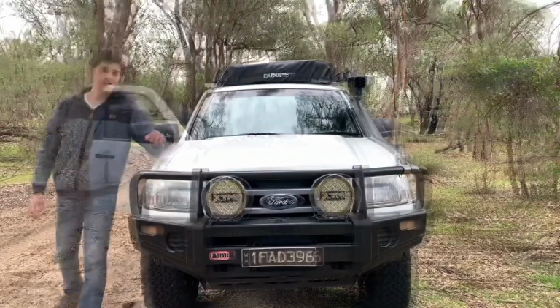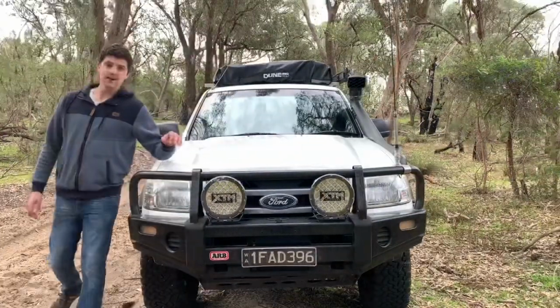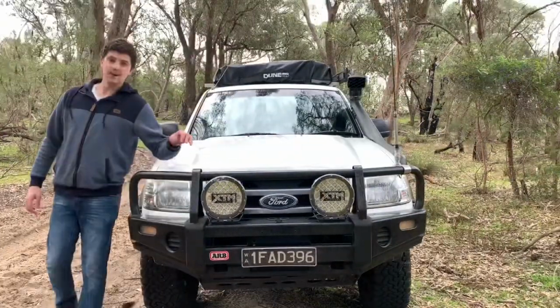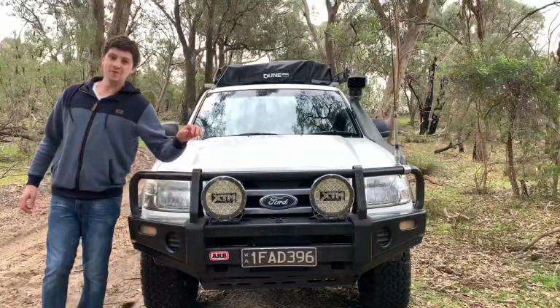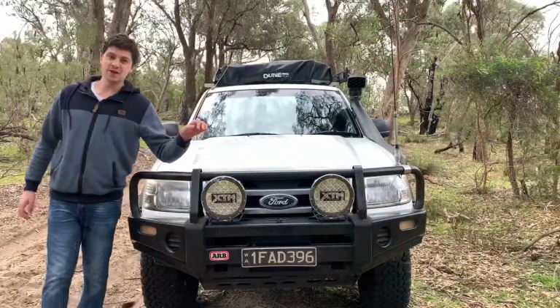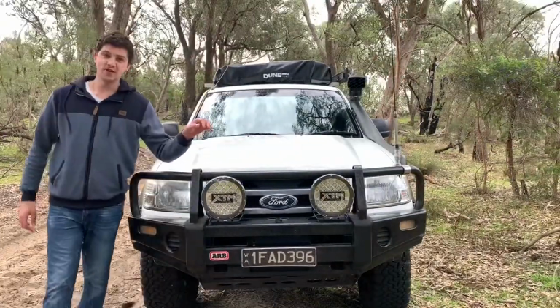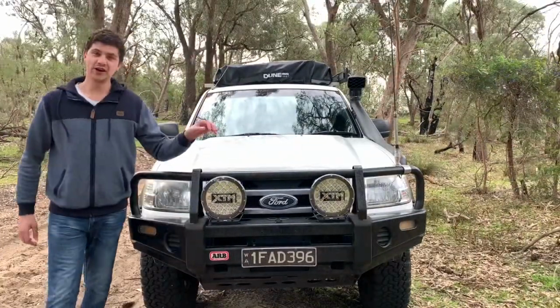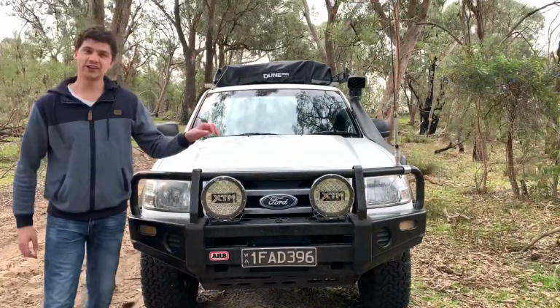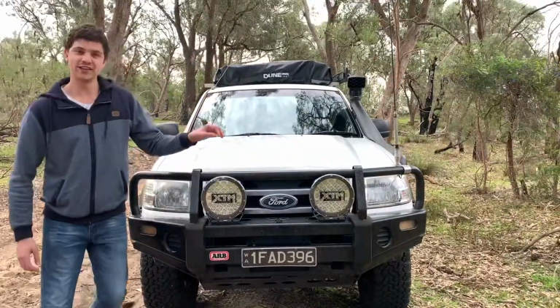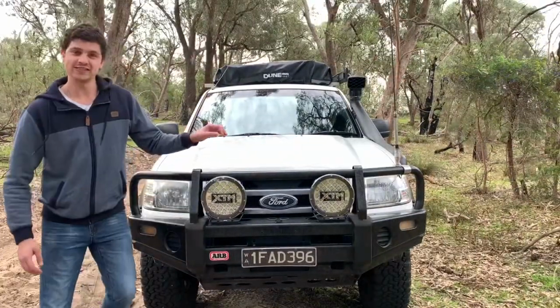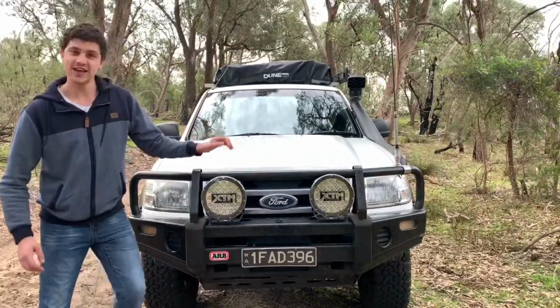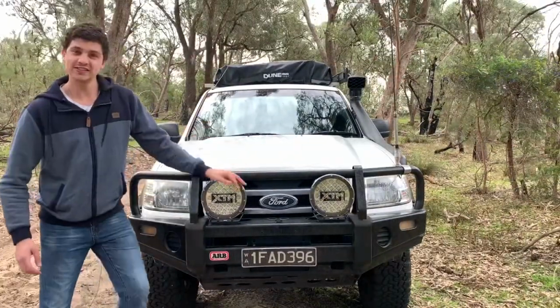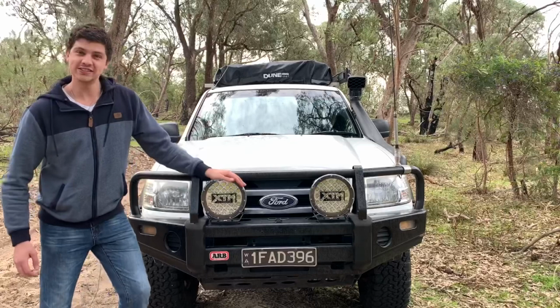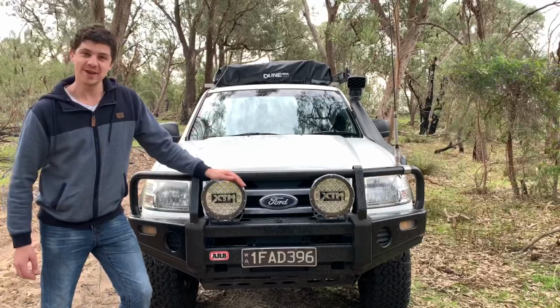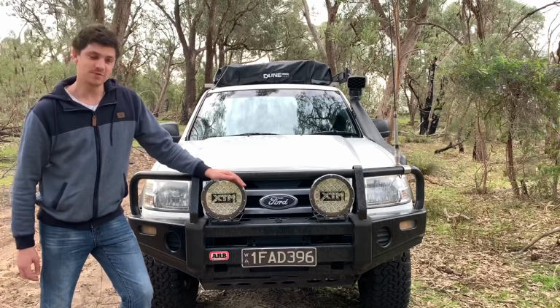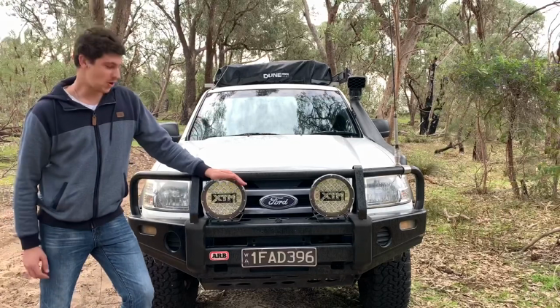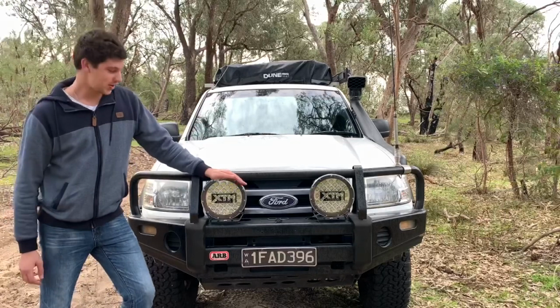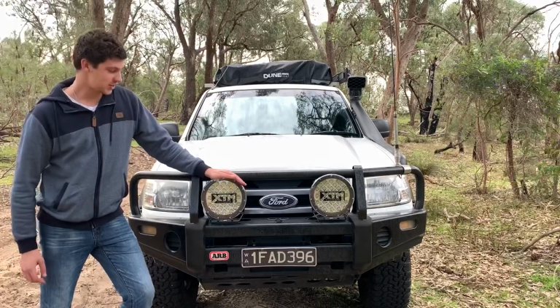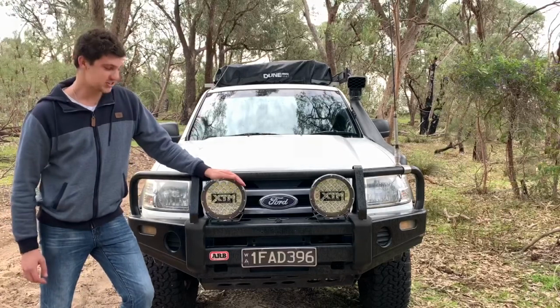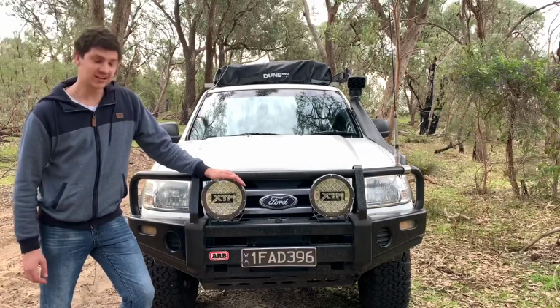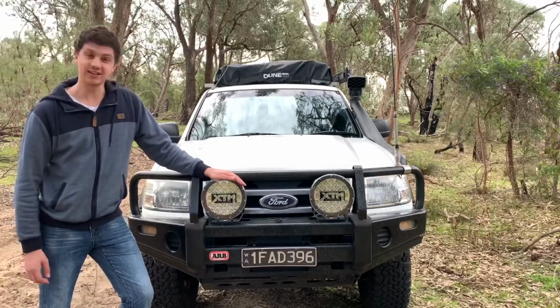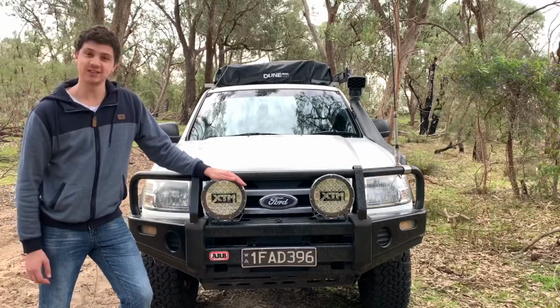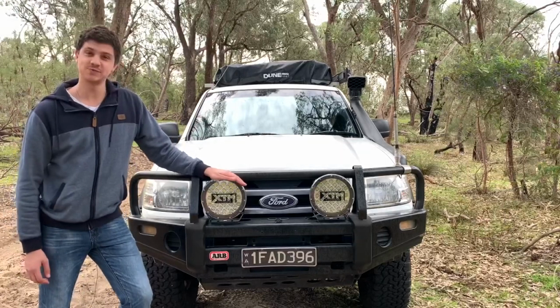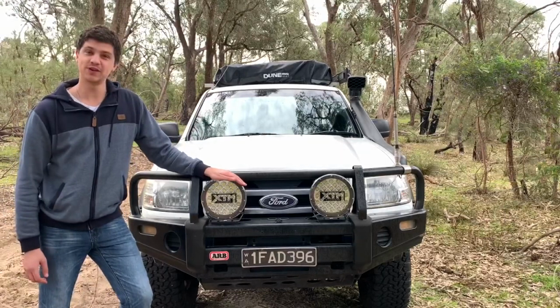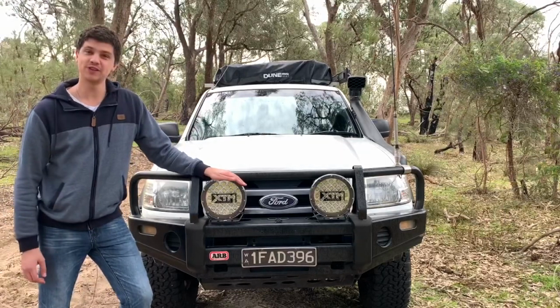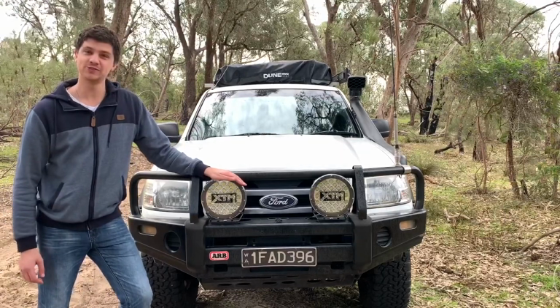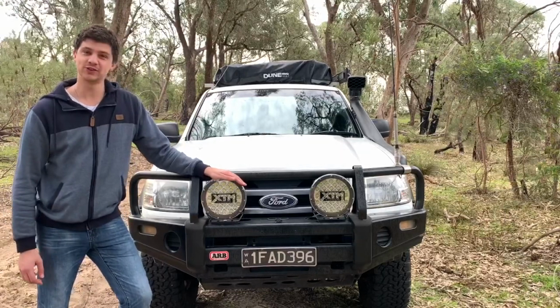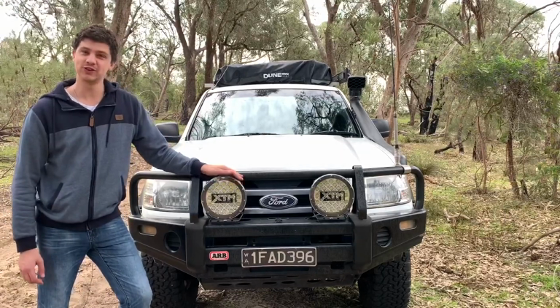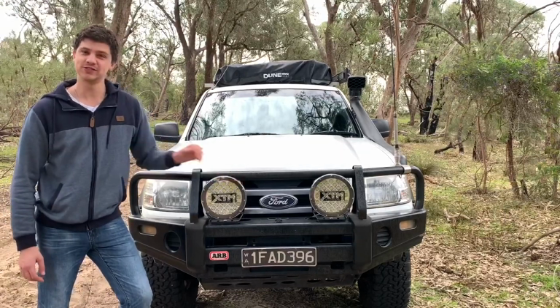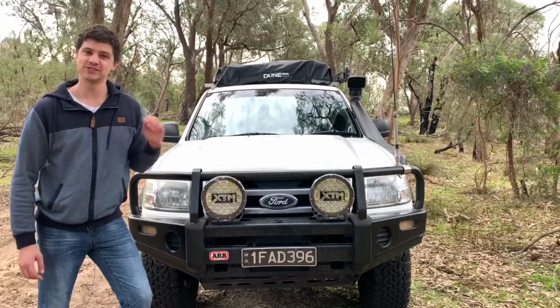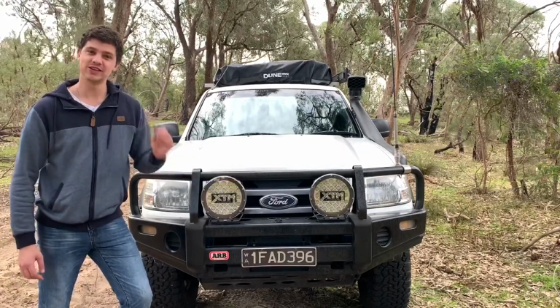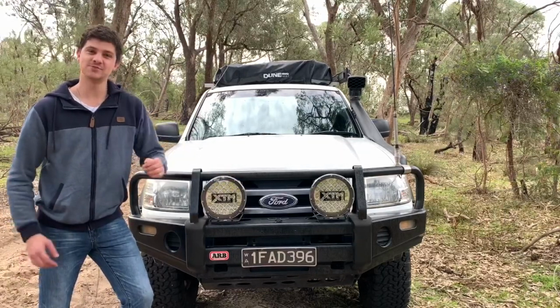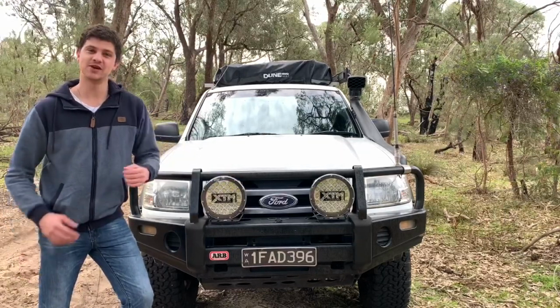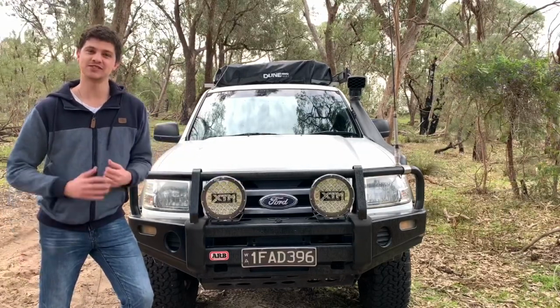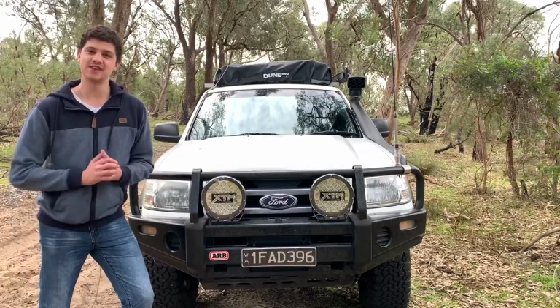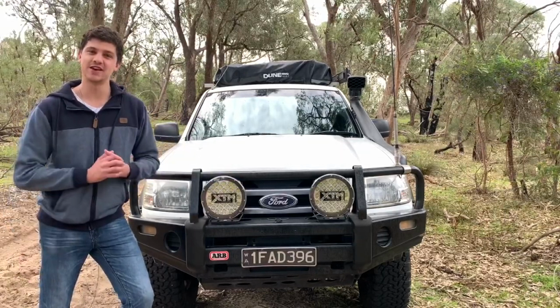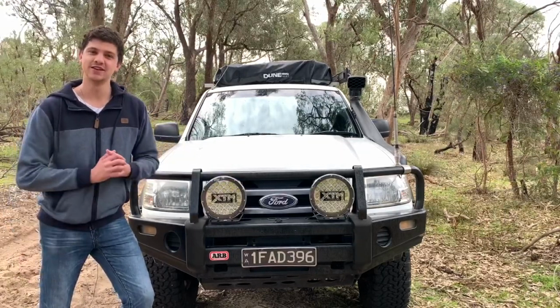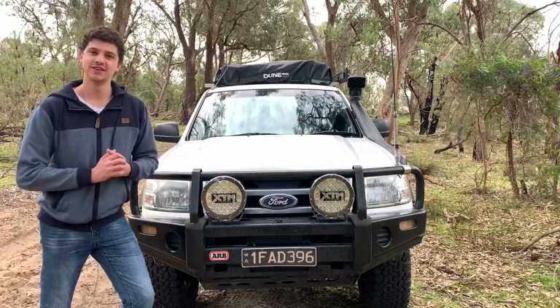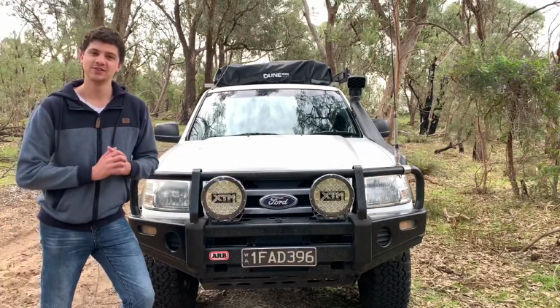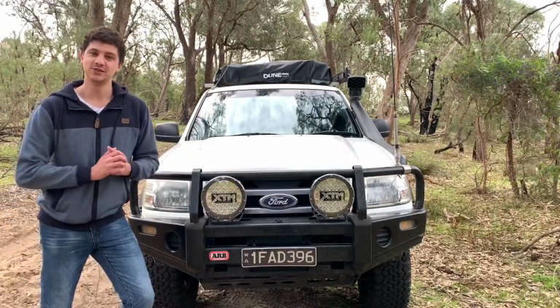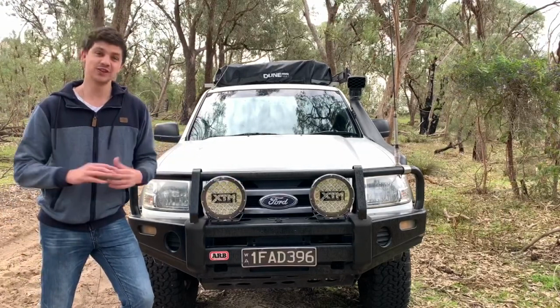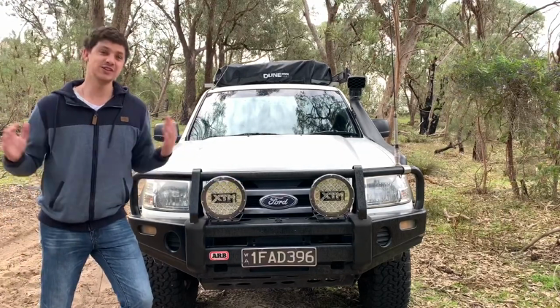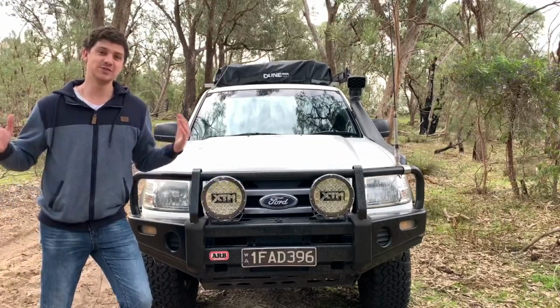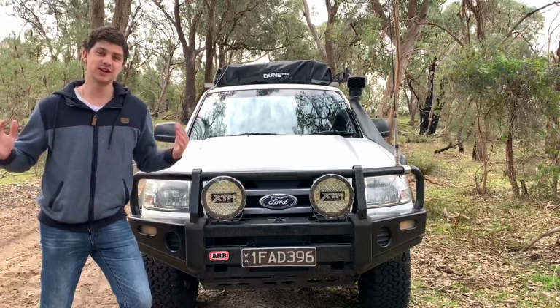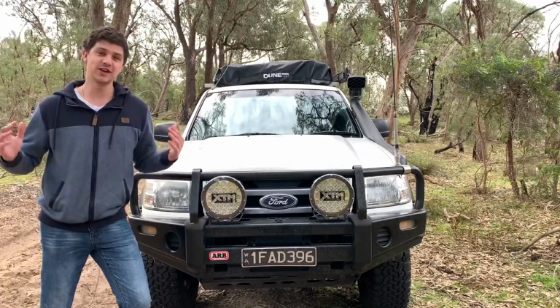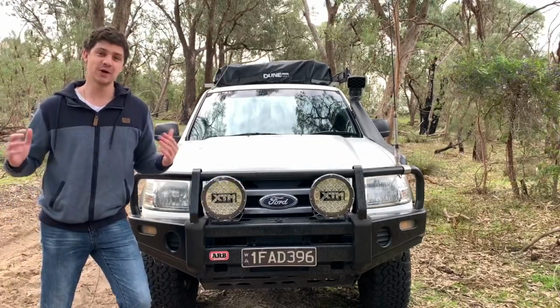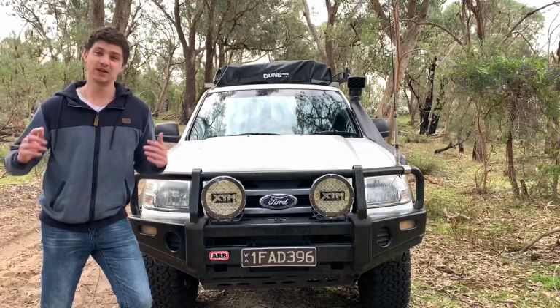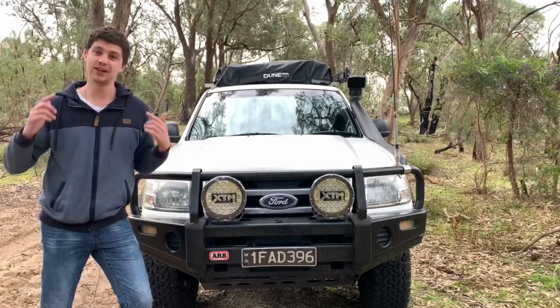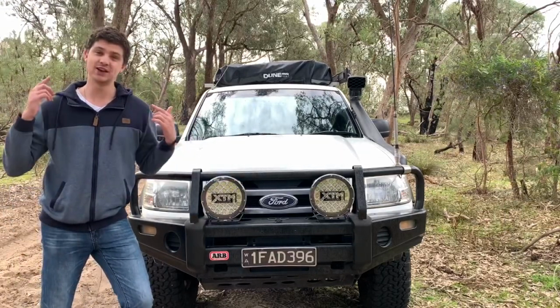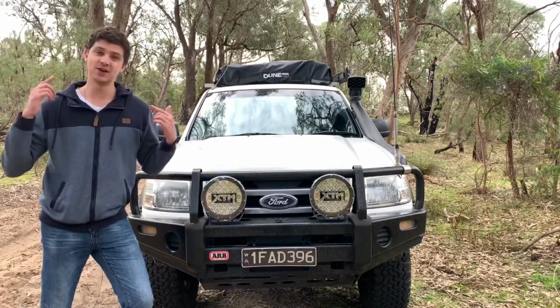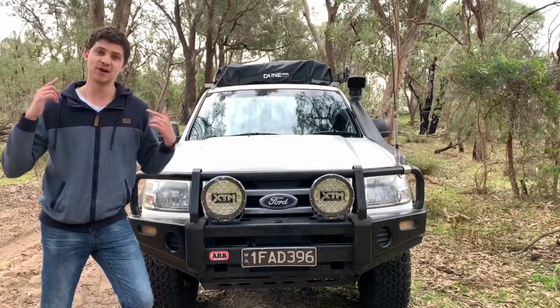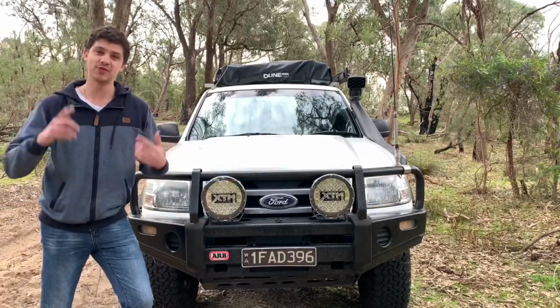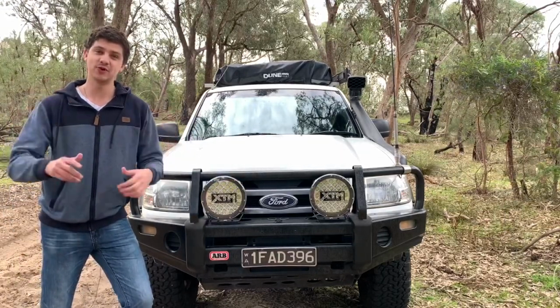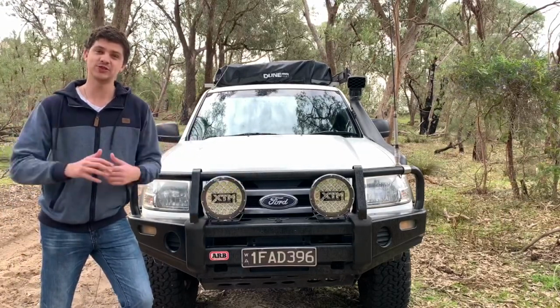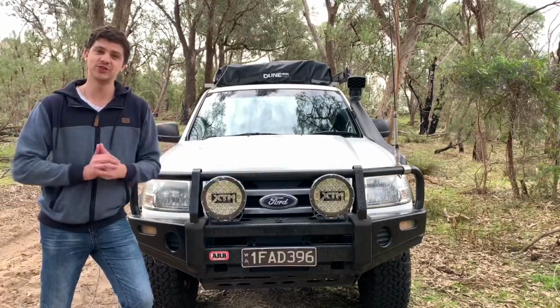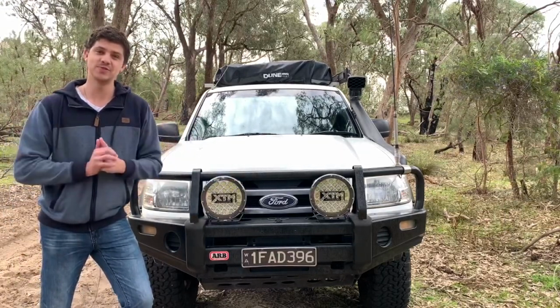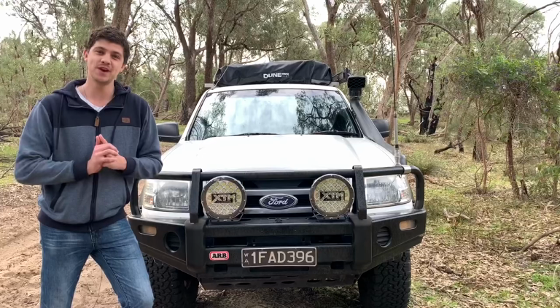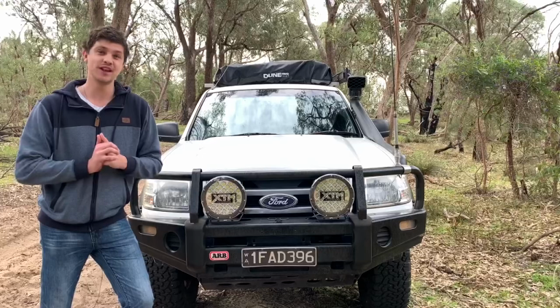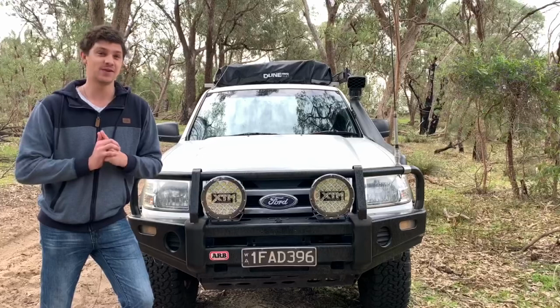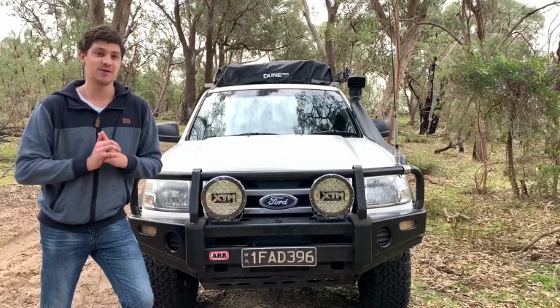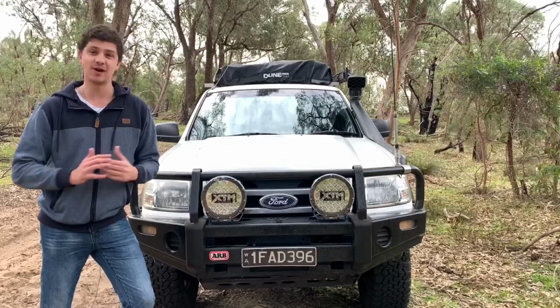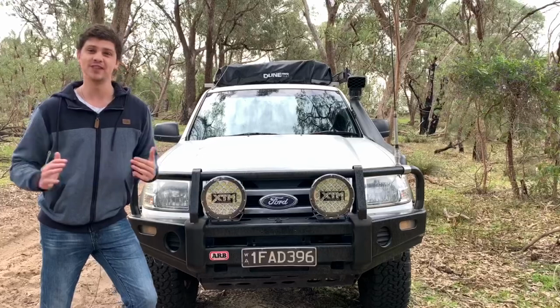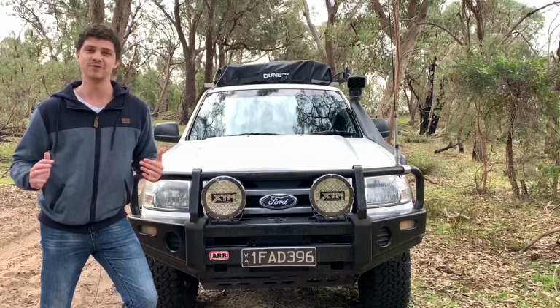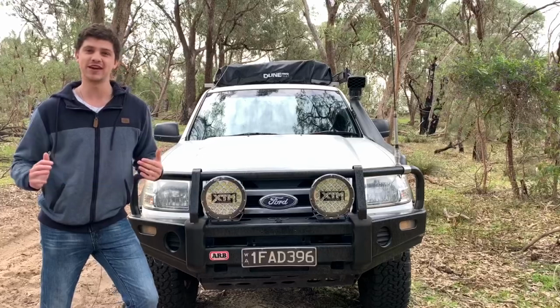I've been running these XDM 9-inch LED spotties for close to six months now, so in today's video I'm going to let you know my thoughts on them and if I'd buy them again.